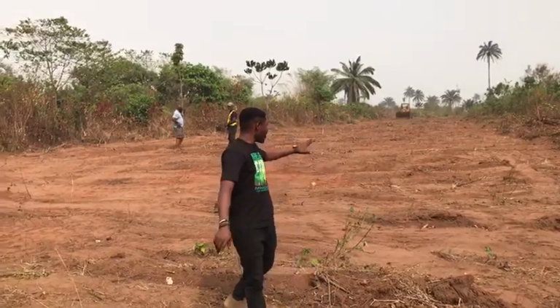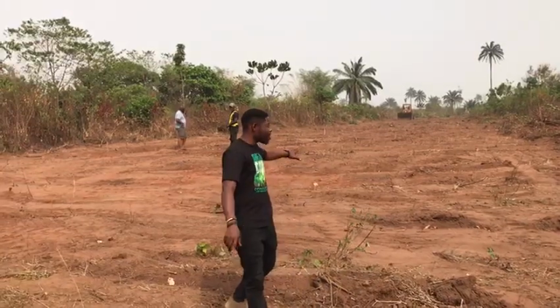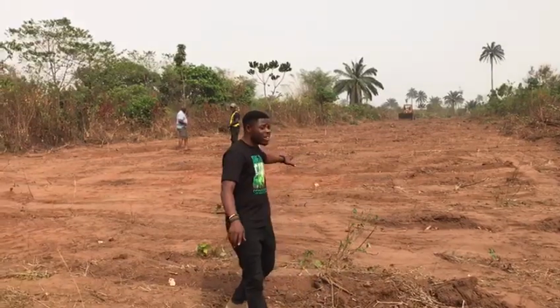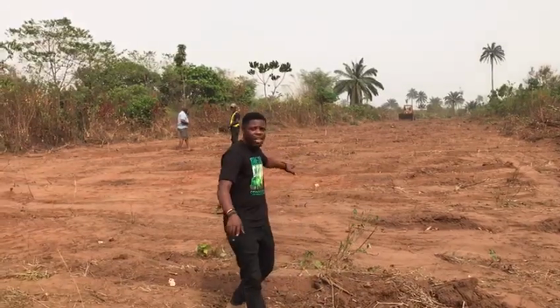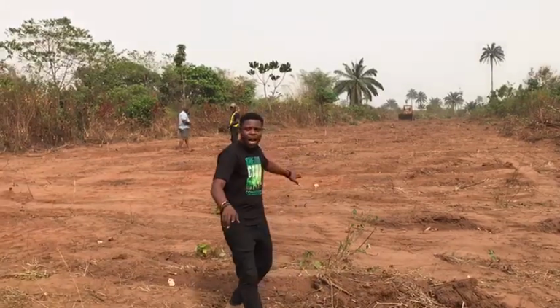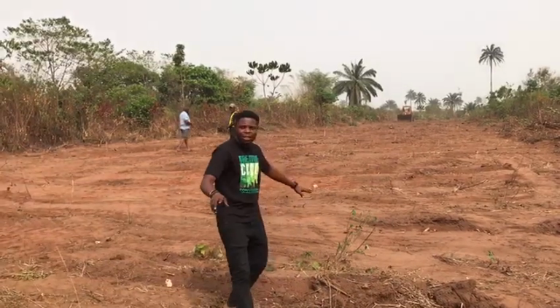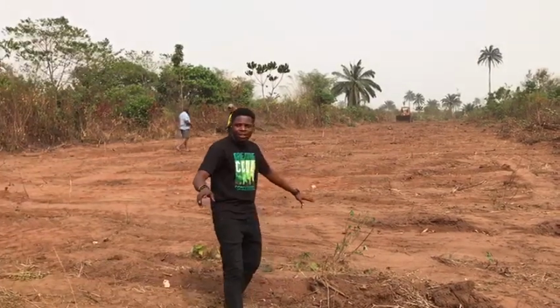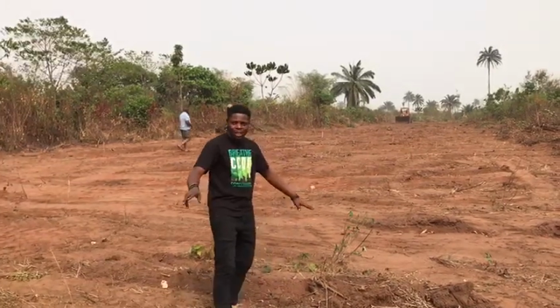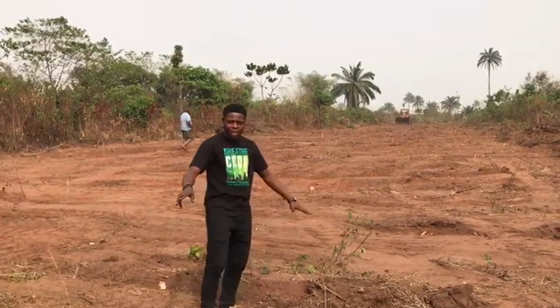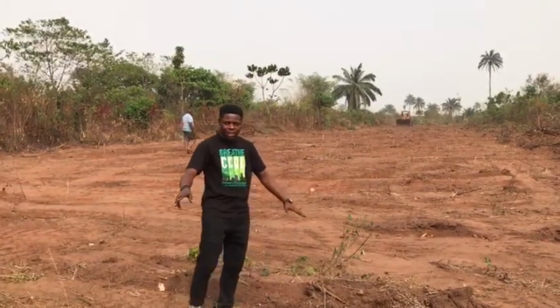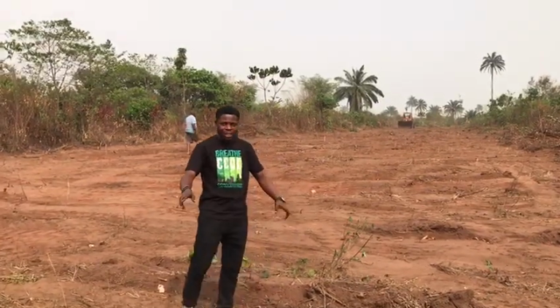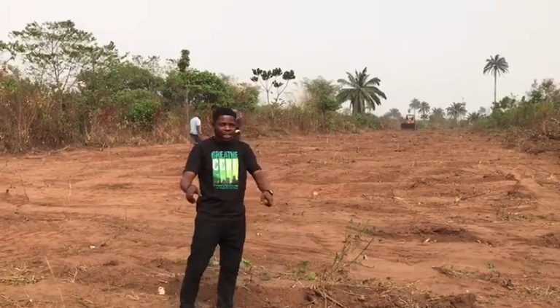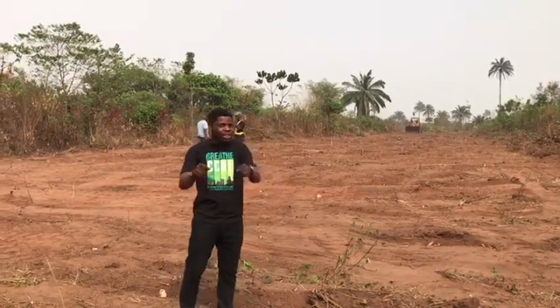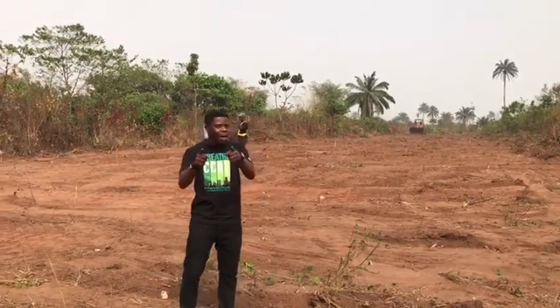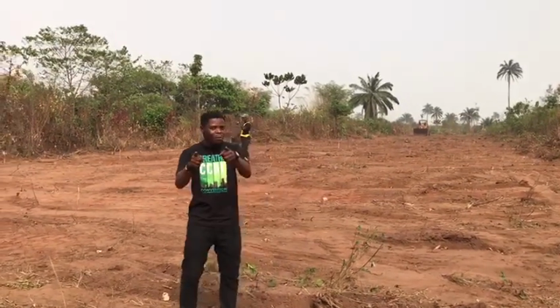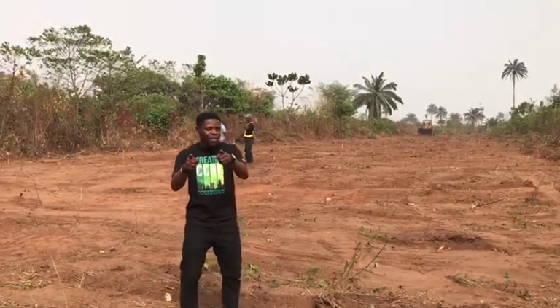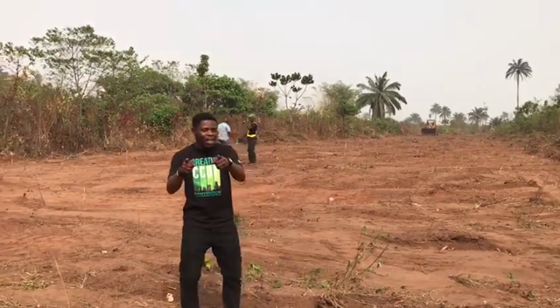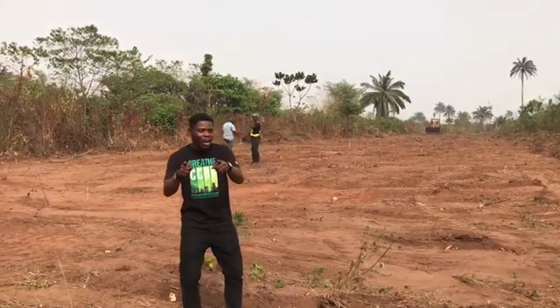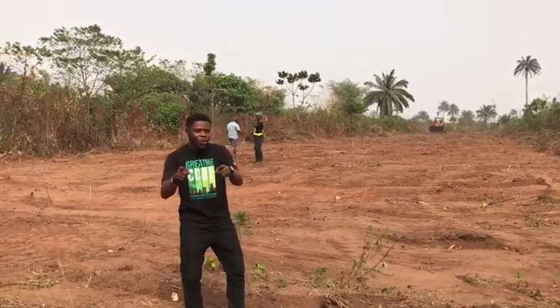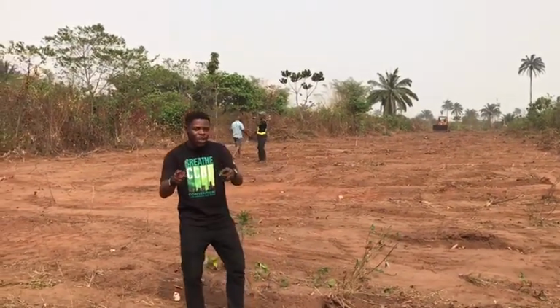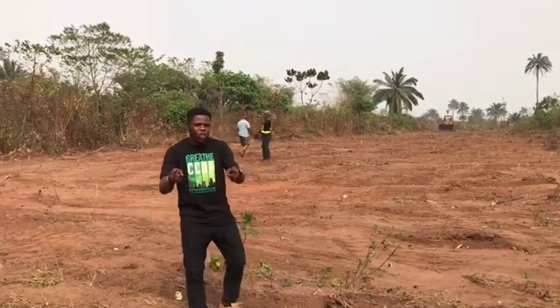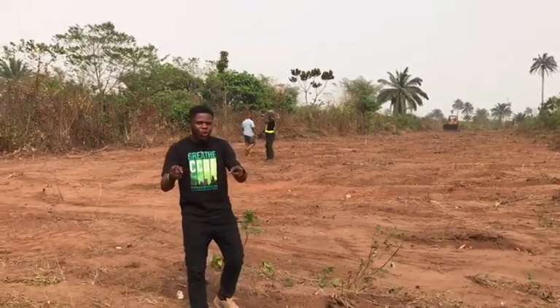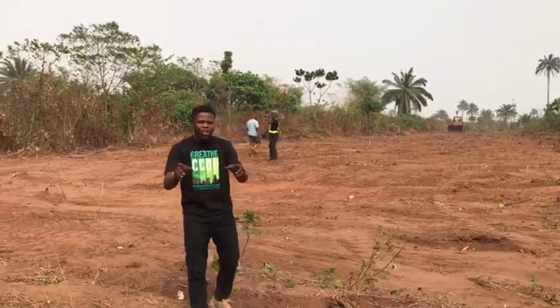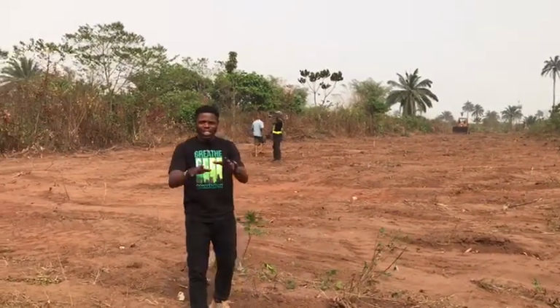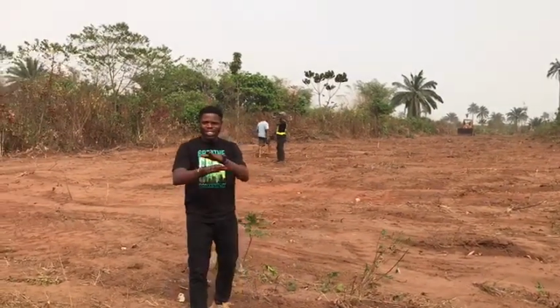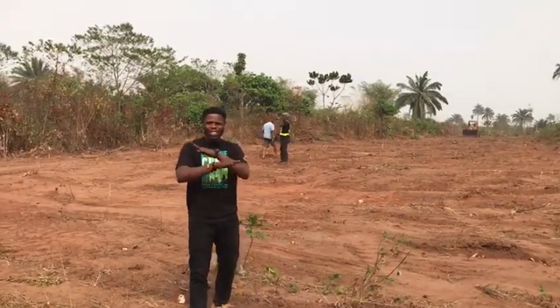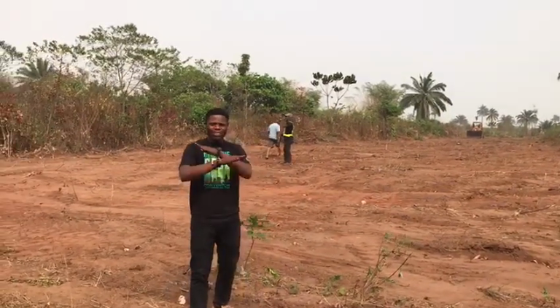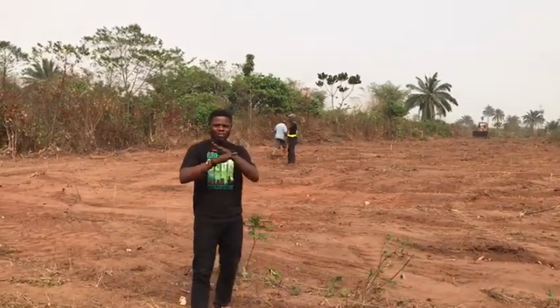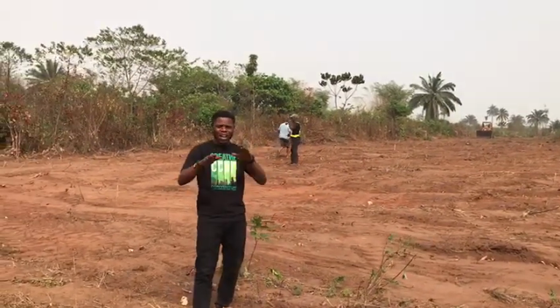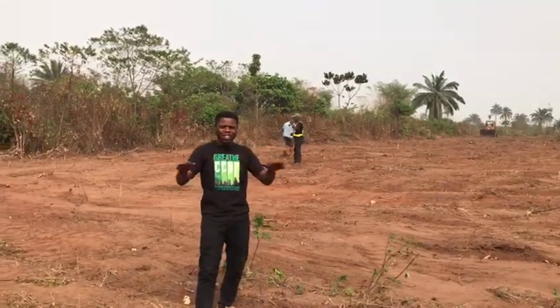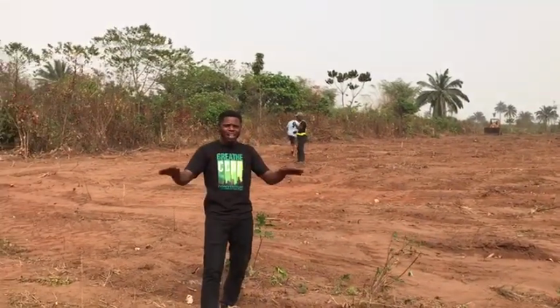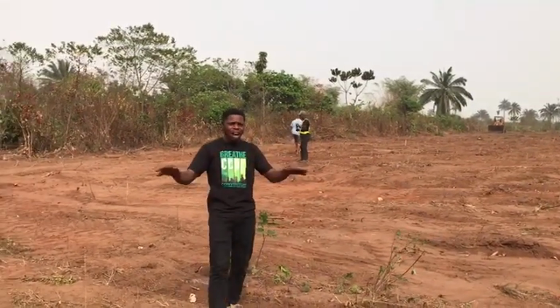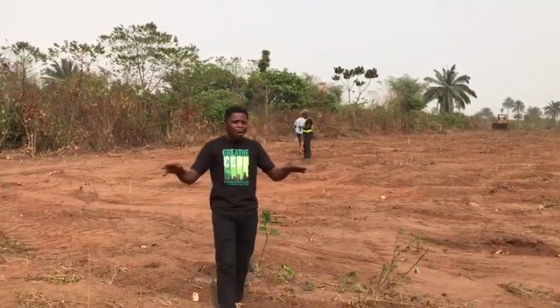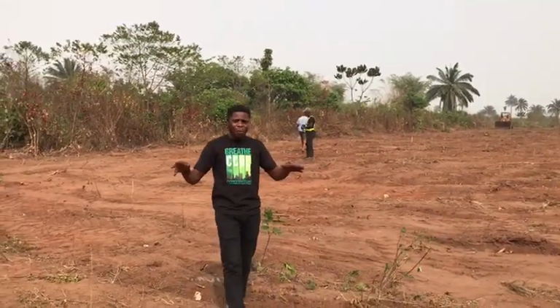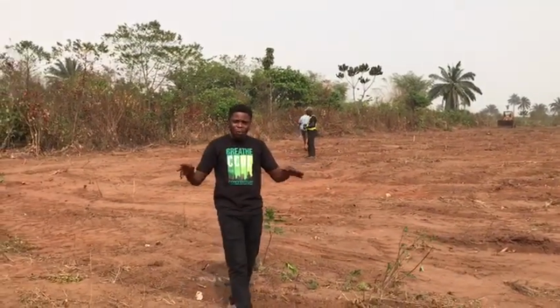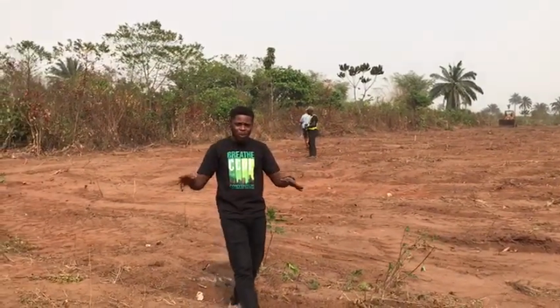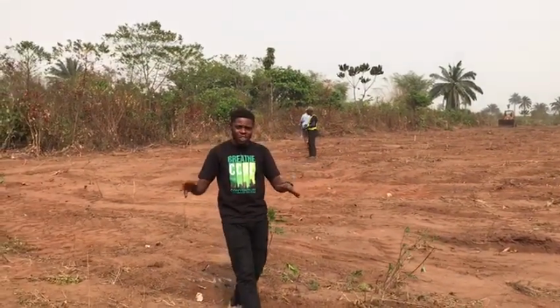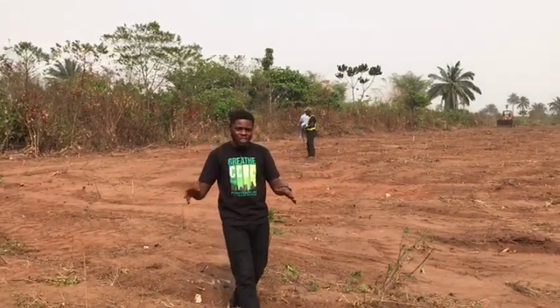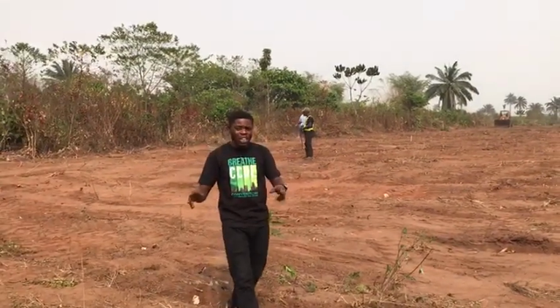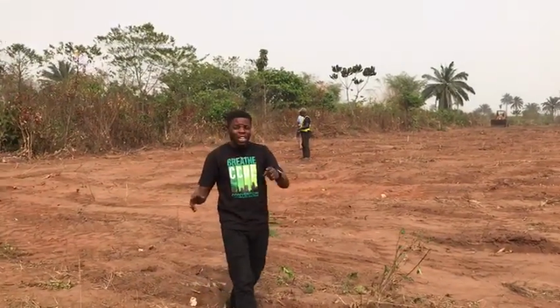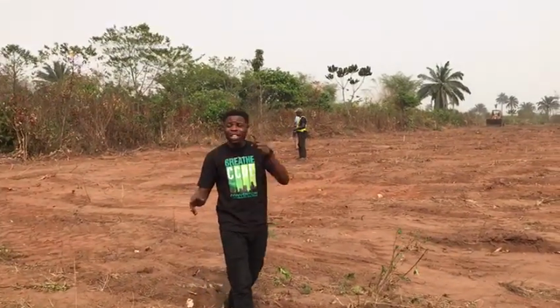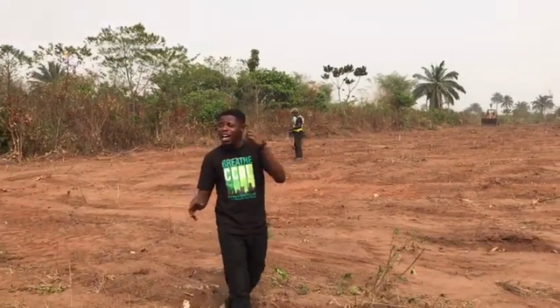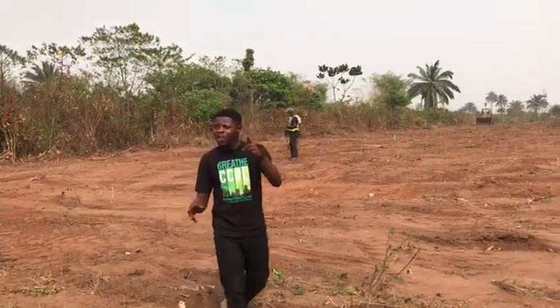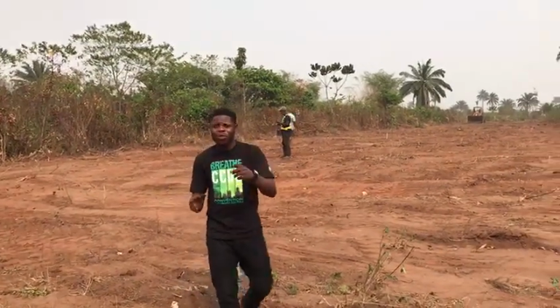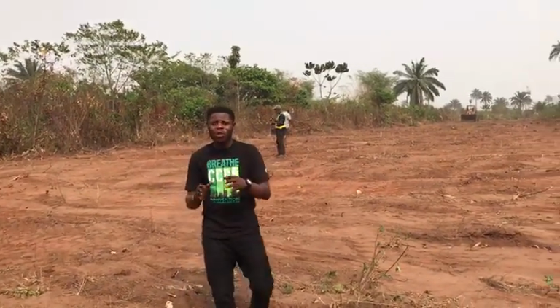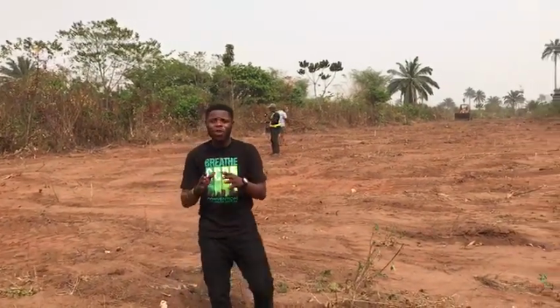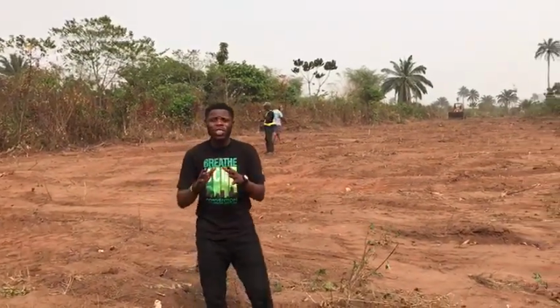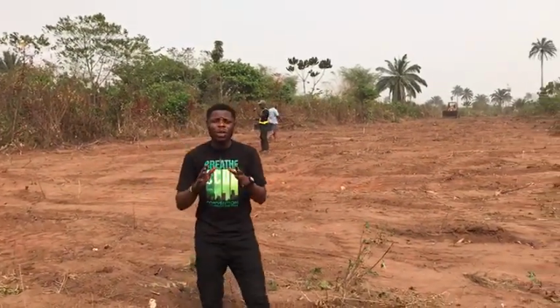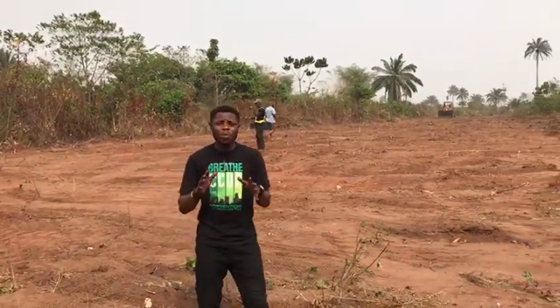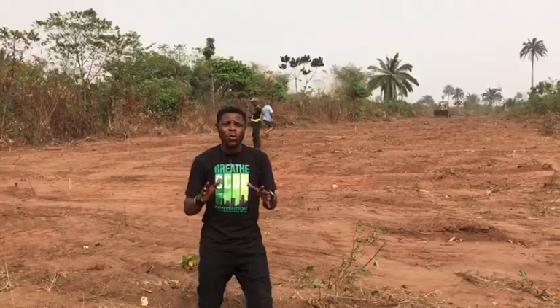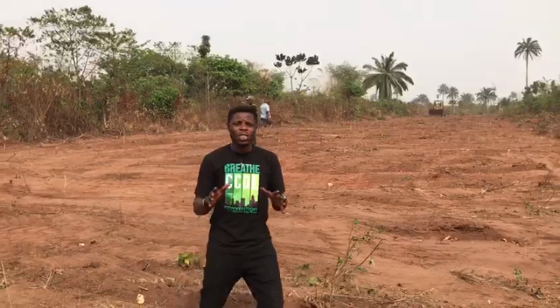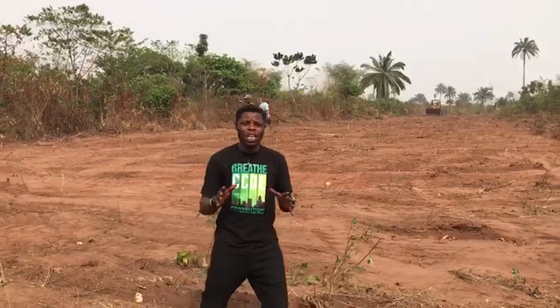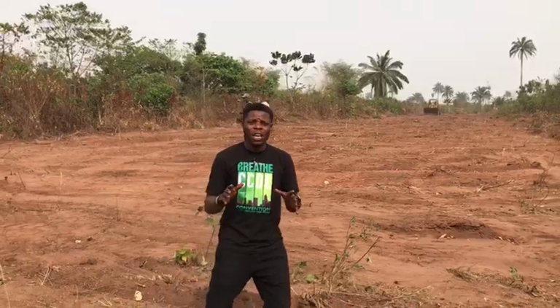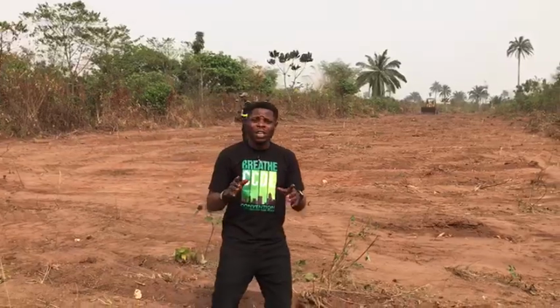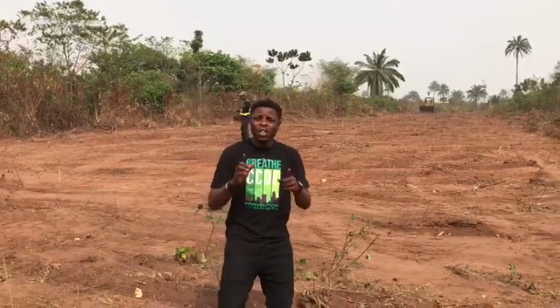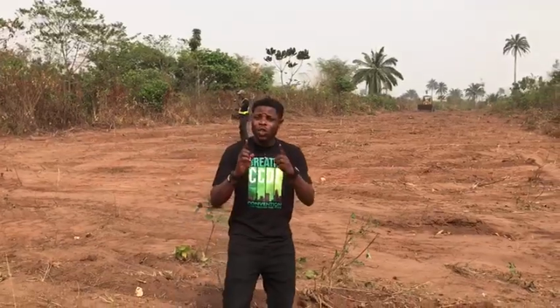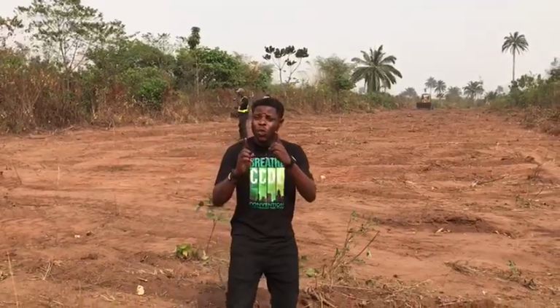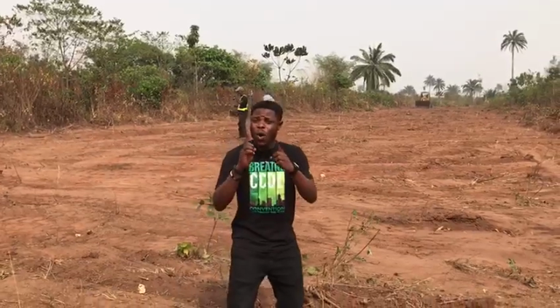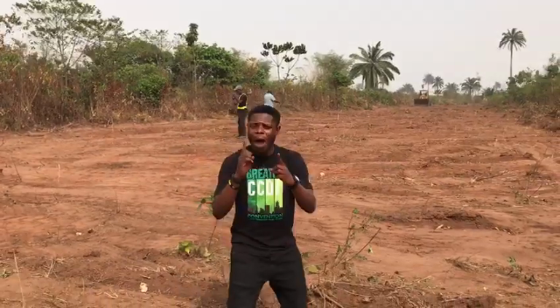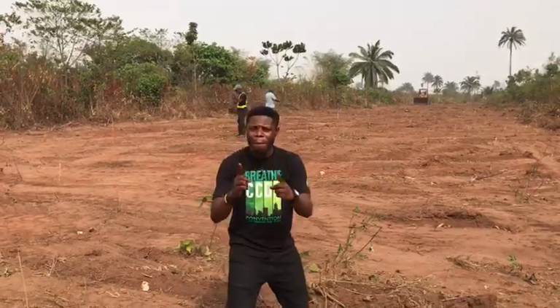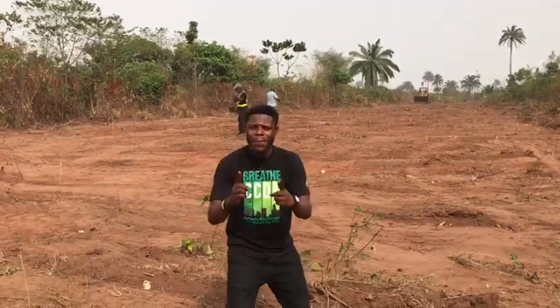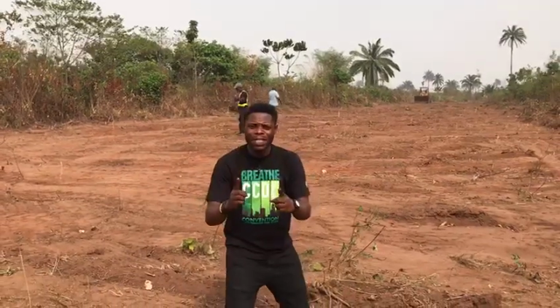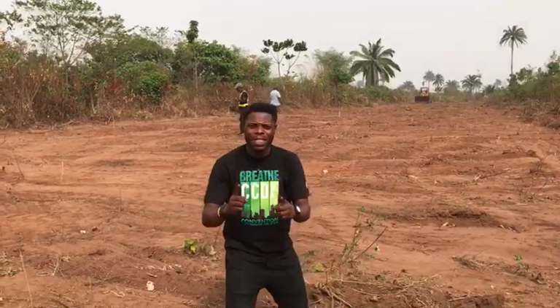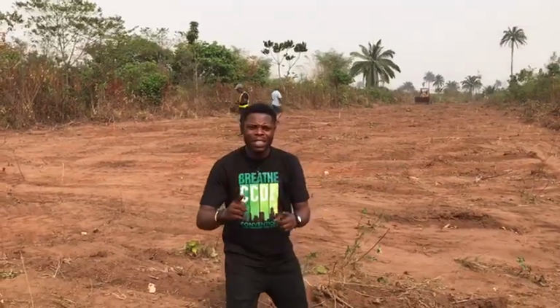Clearing has started. That means allocation is fast approaching. Now, if you've not gotten a plot here, you are missing out.